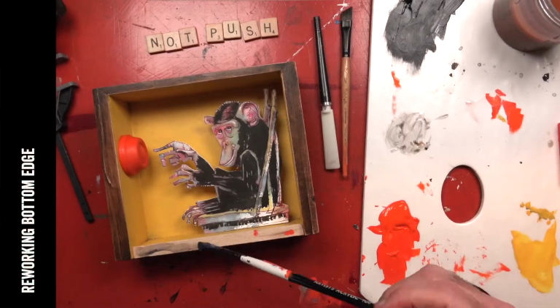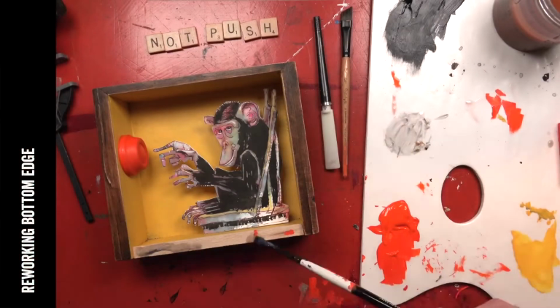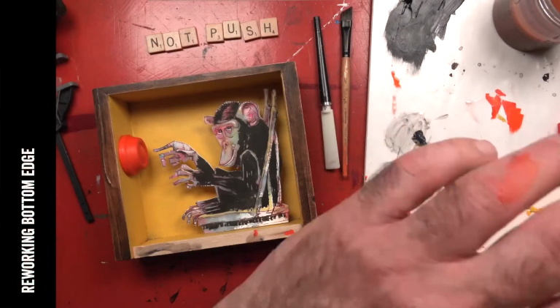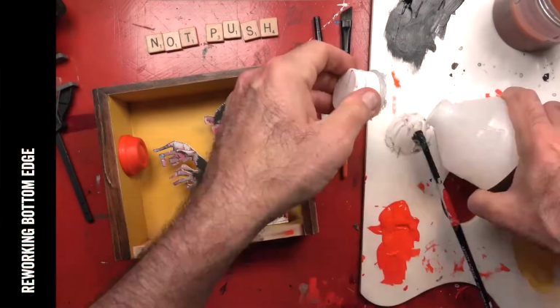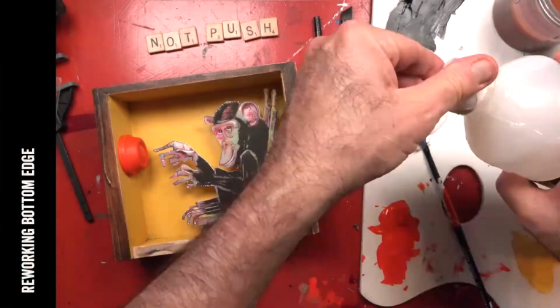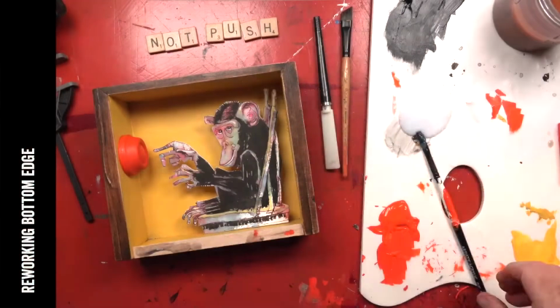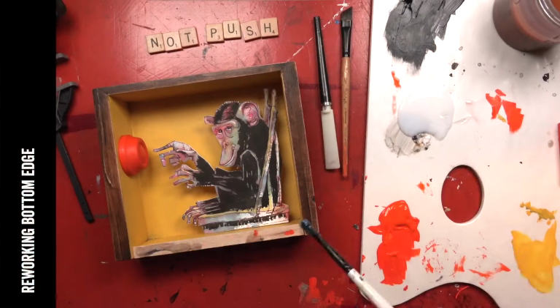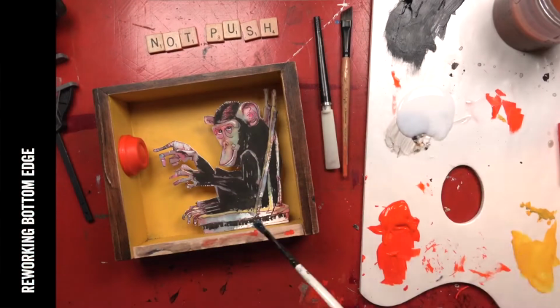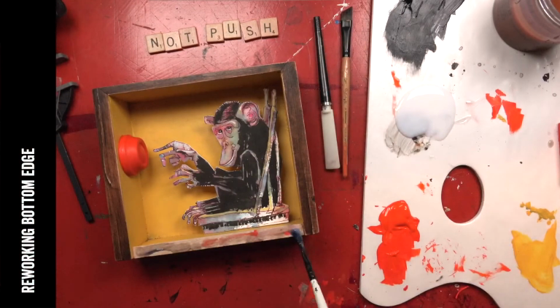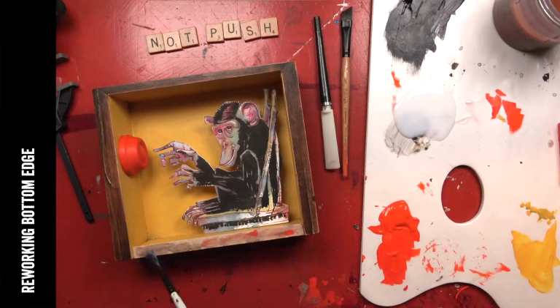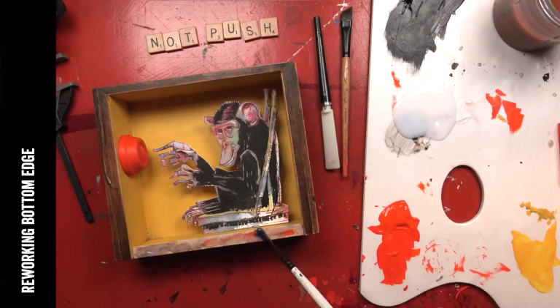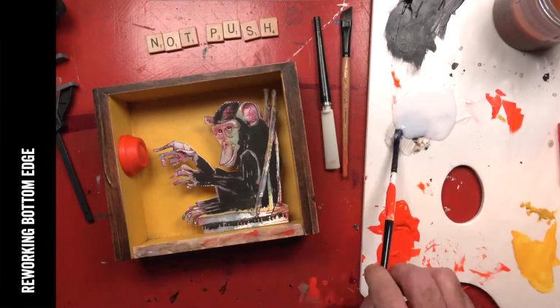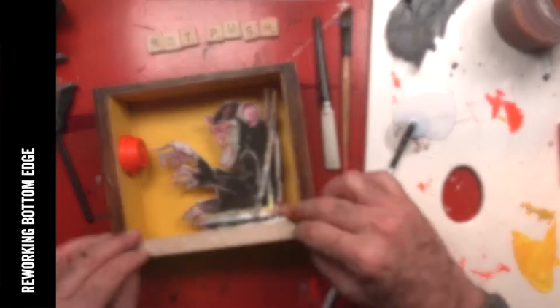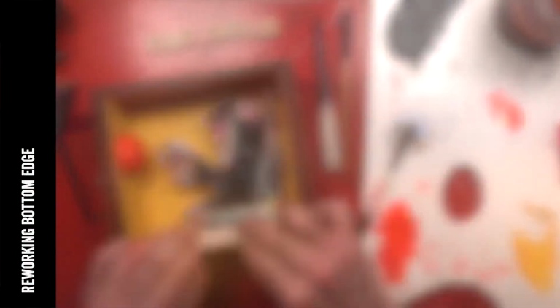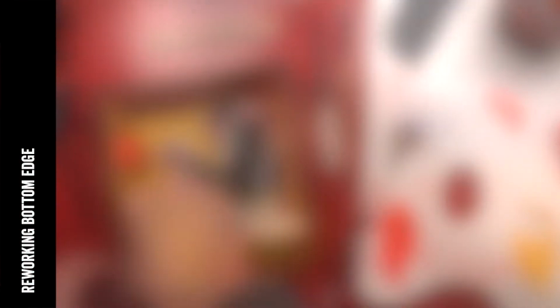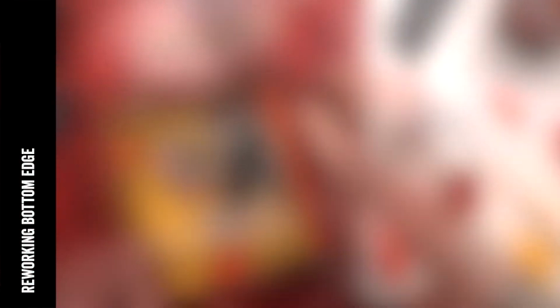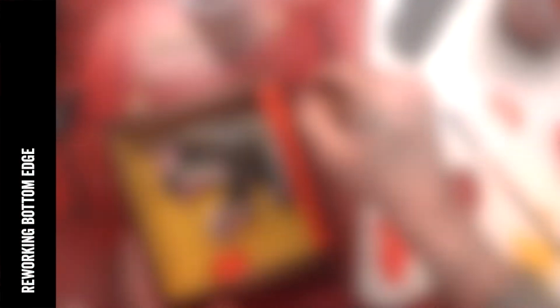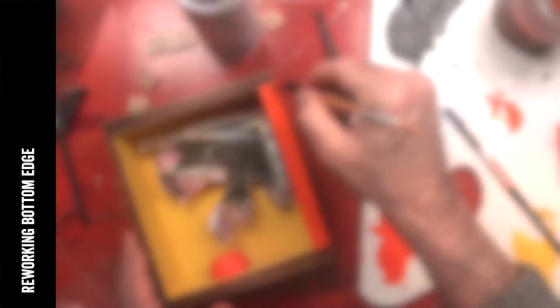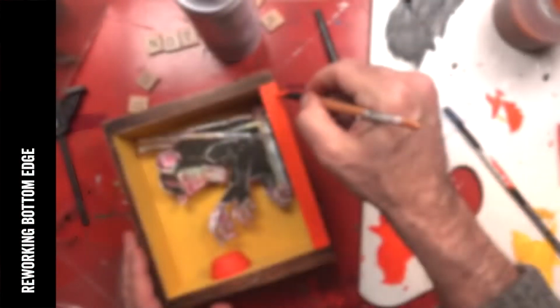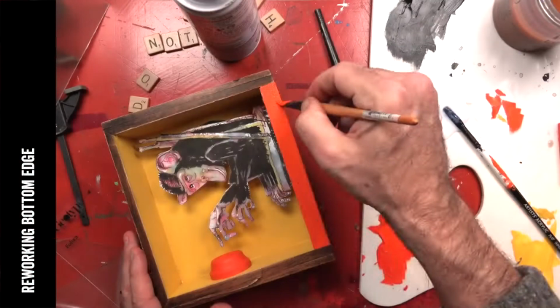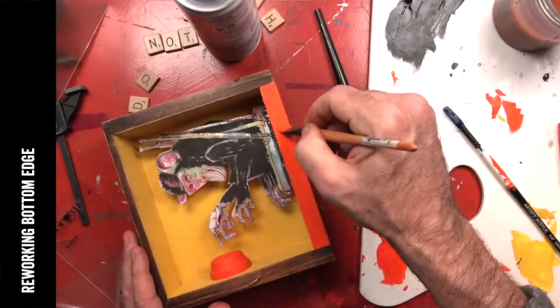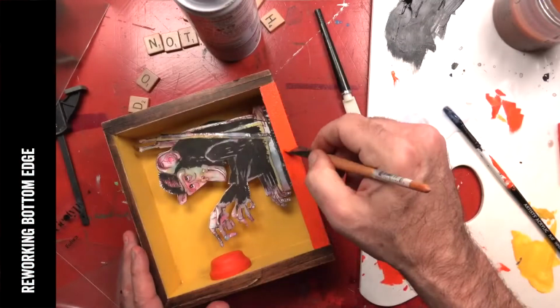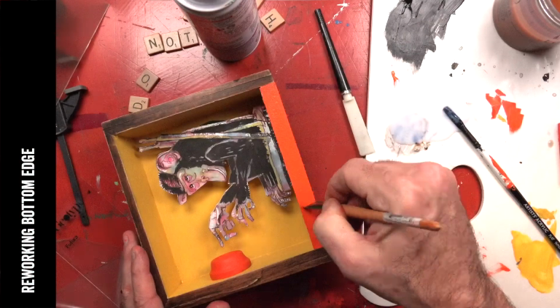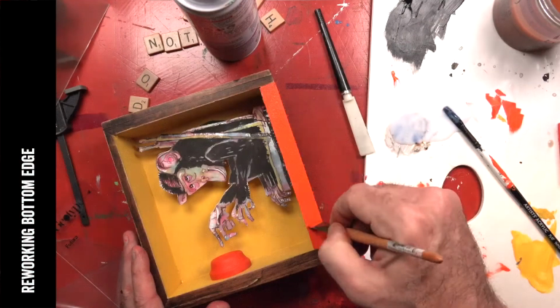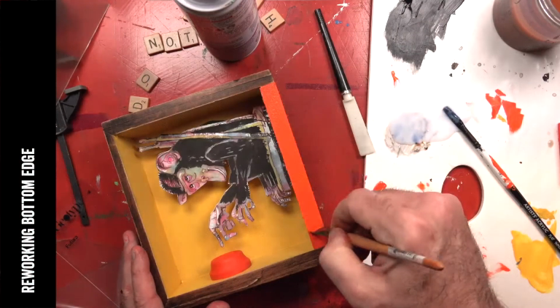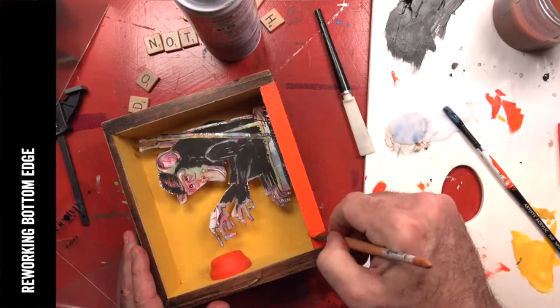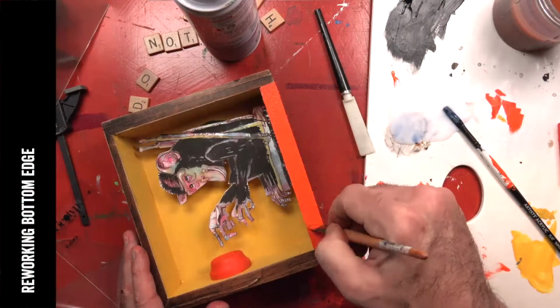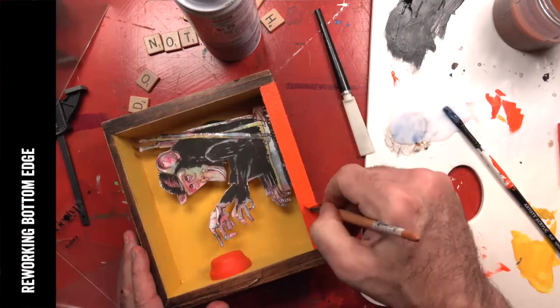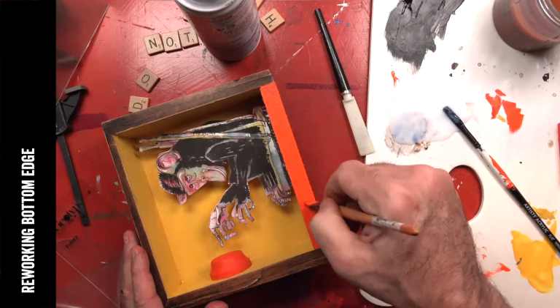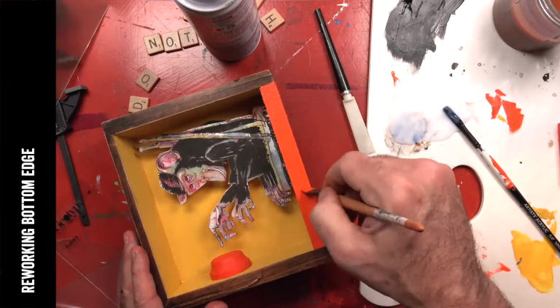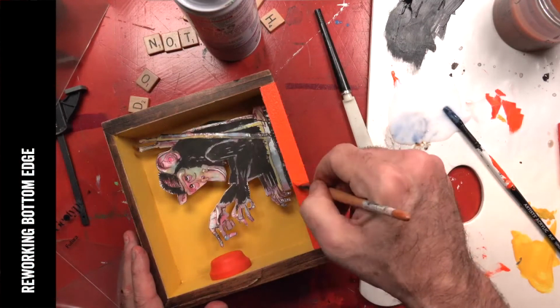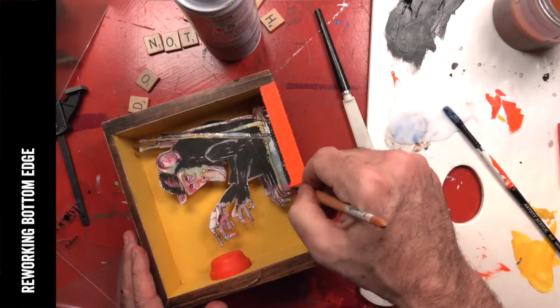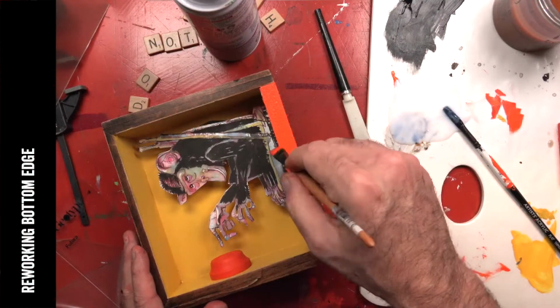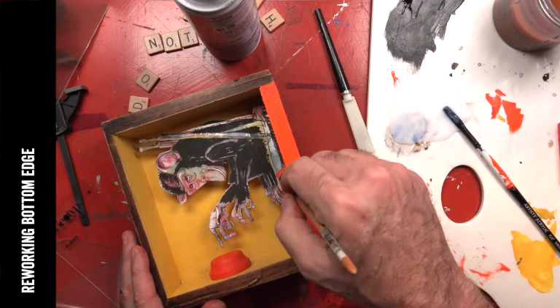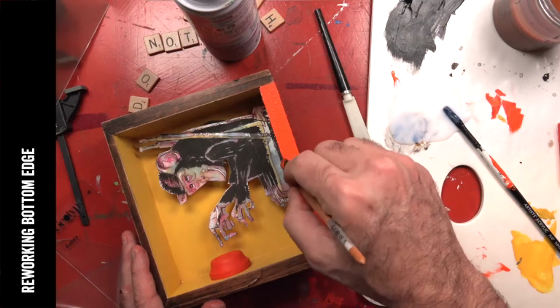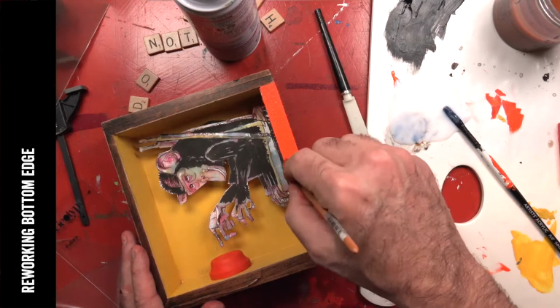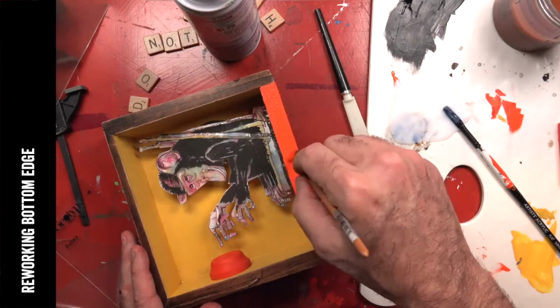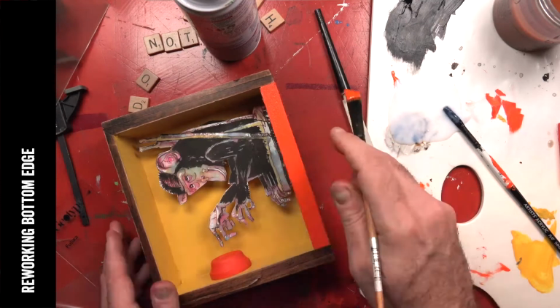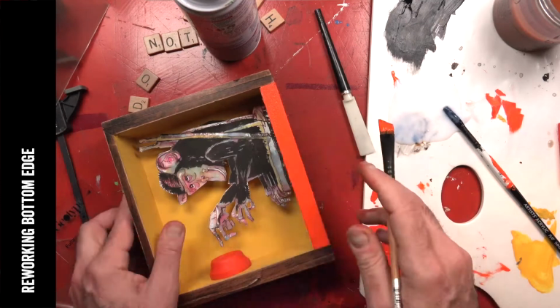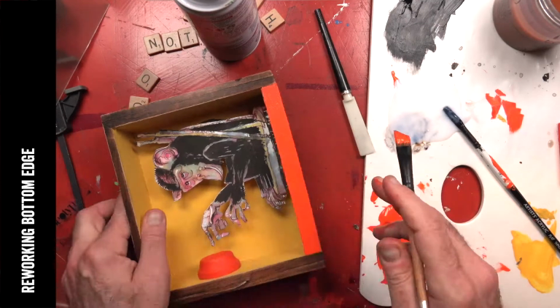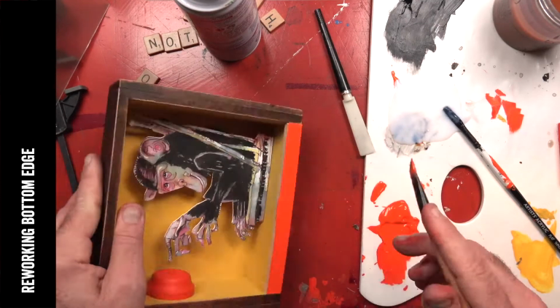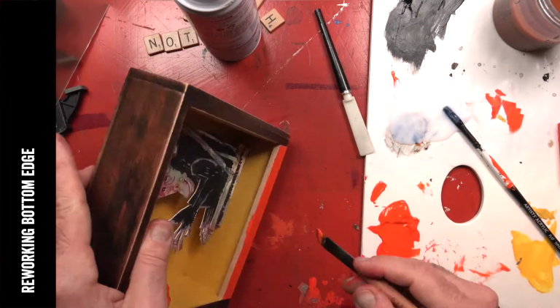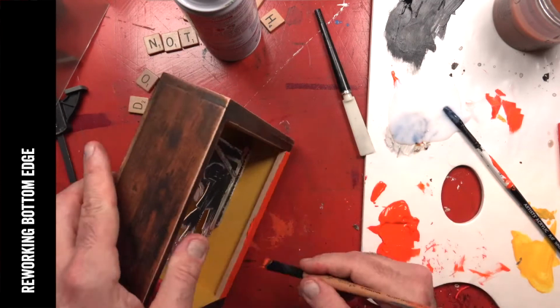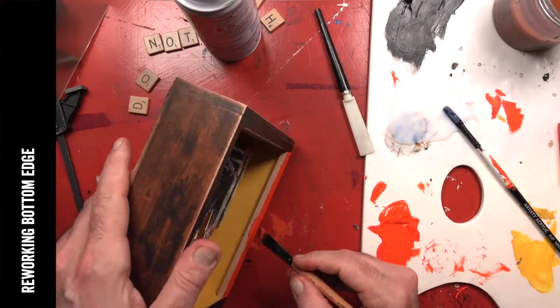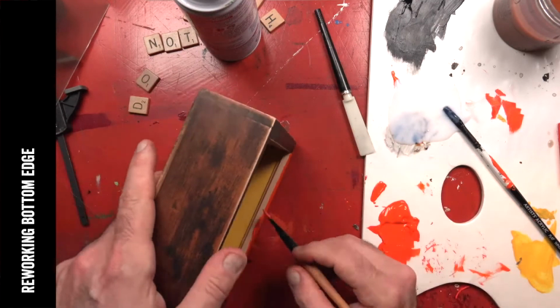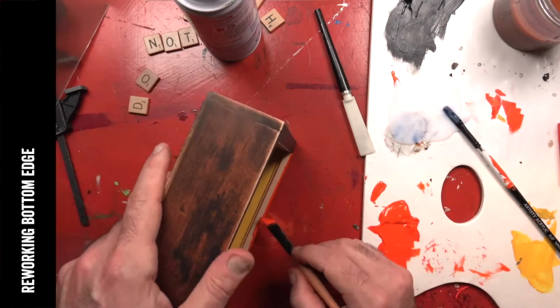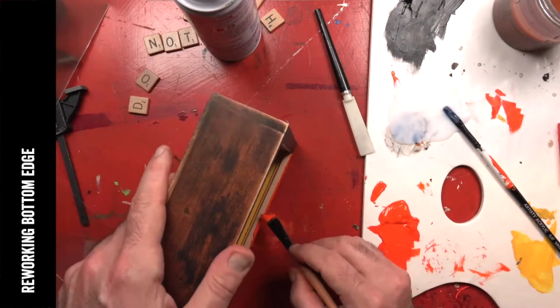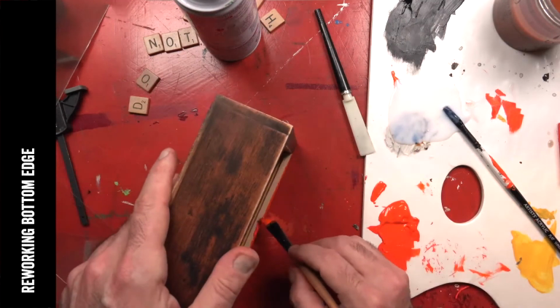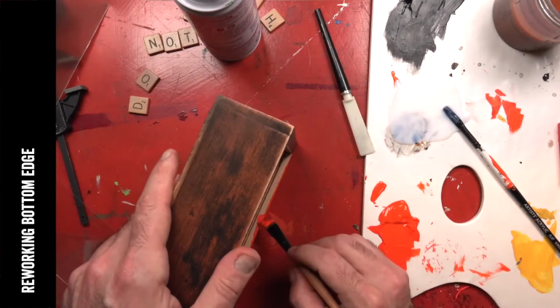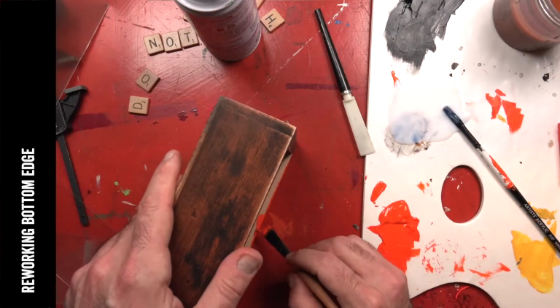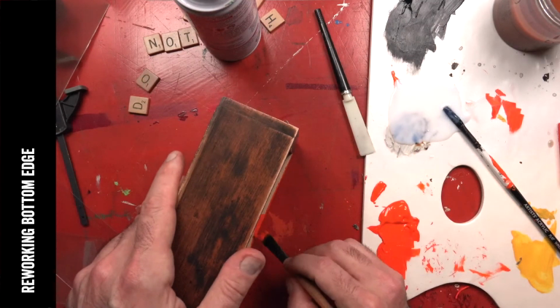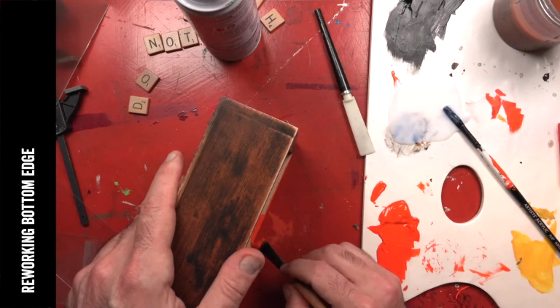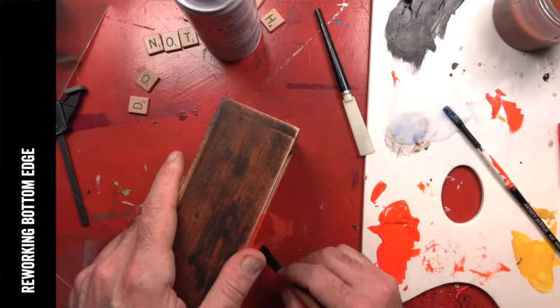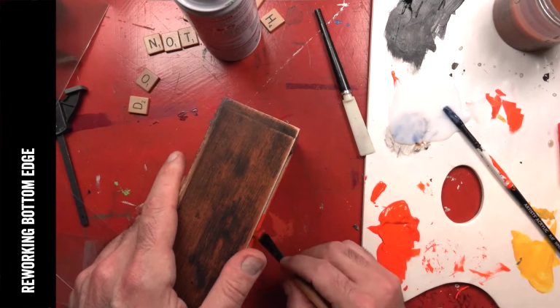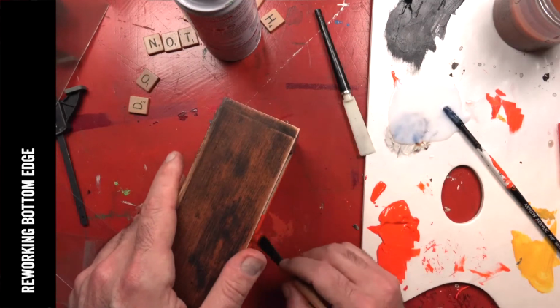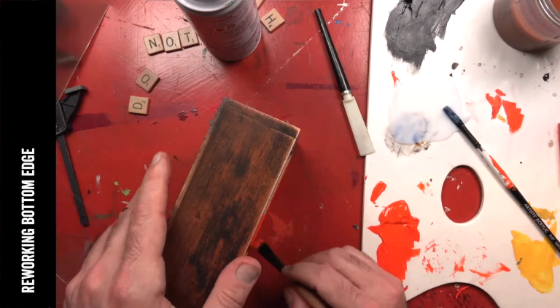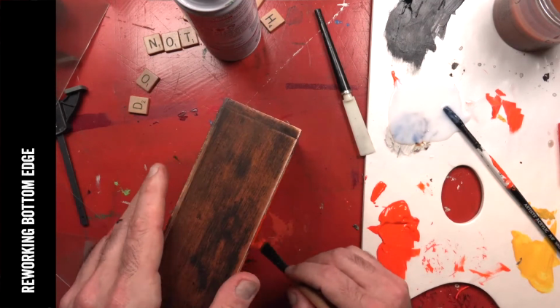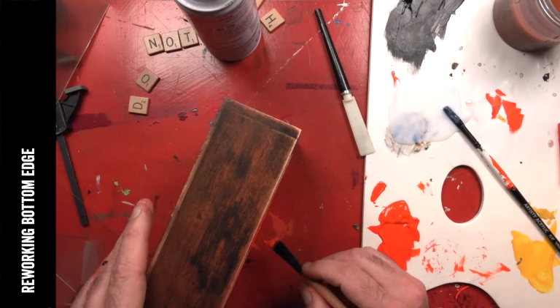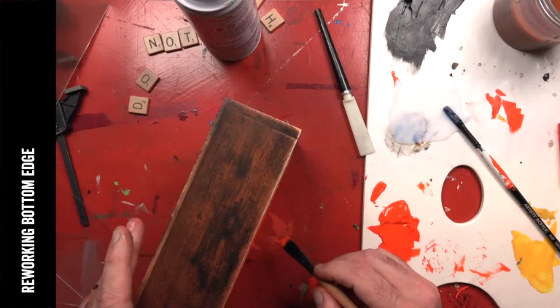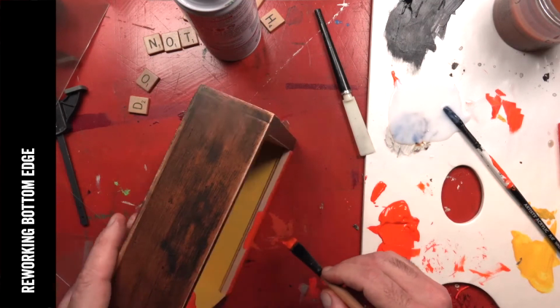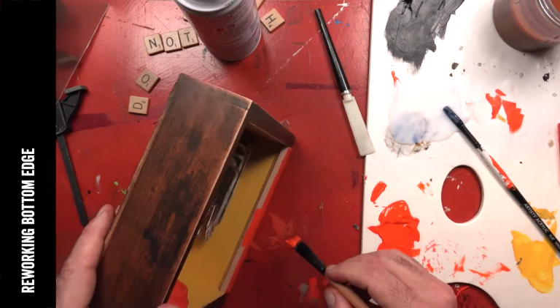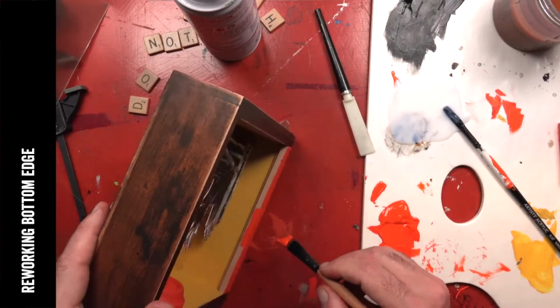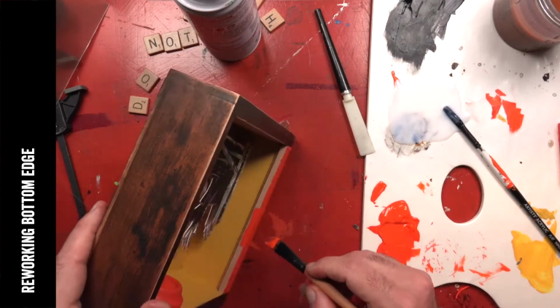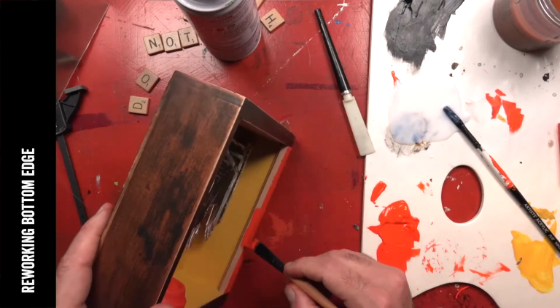I've decided to rework the bottom of the box to make it a little more flush with the rest of the front, repositioning that and adding more color.